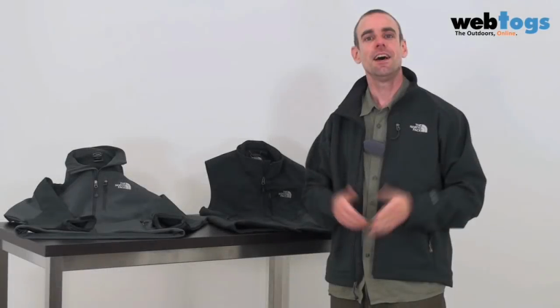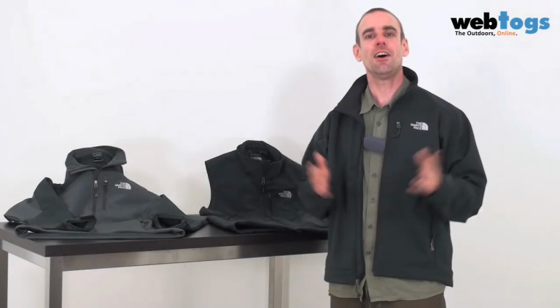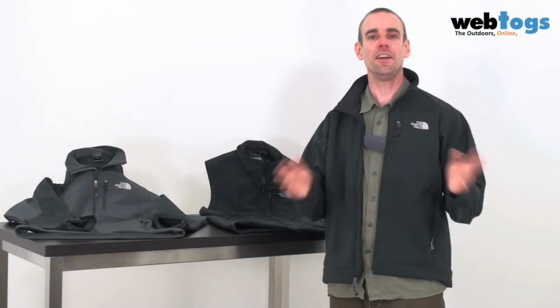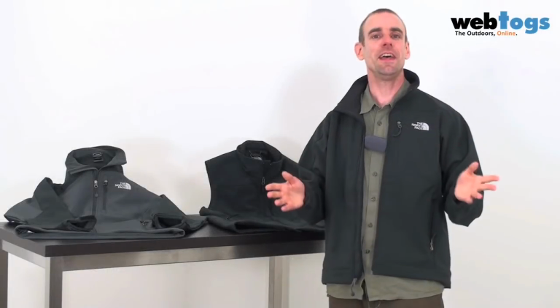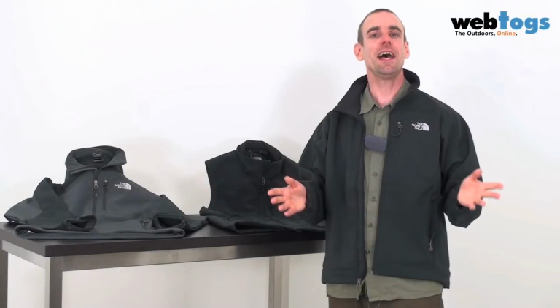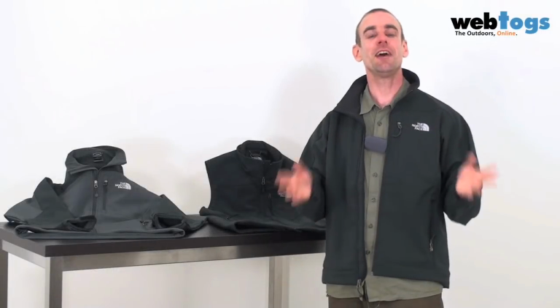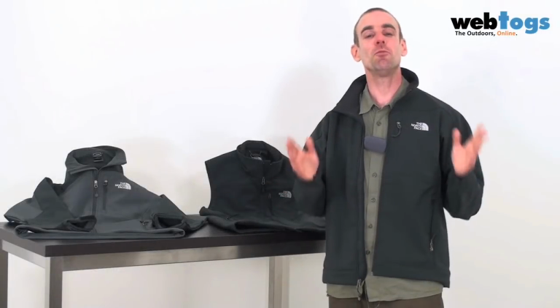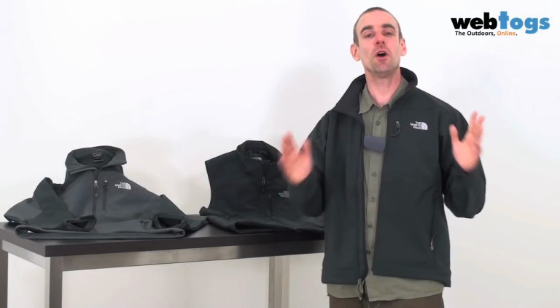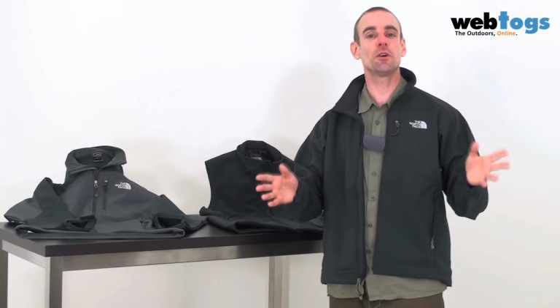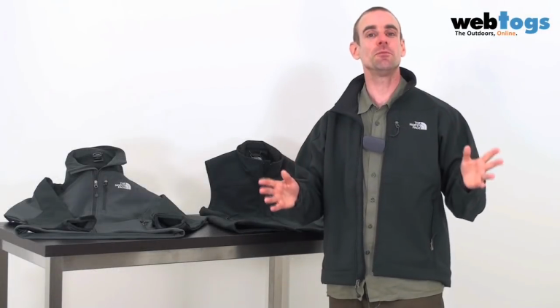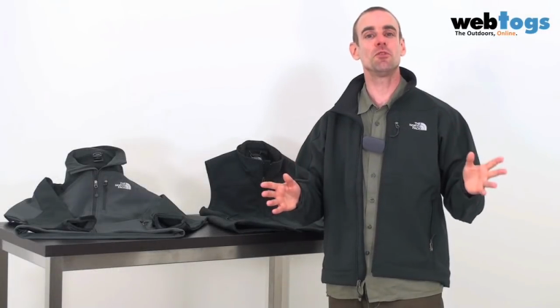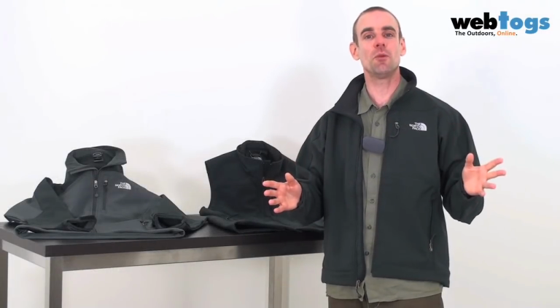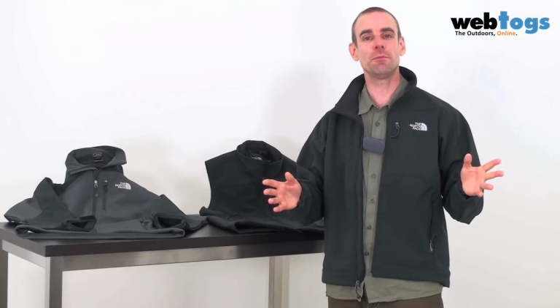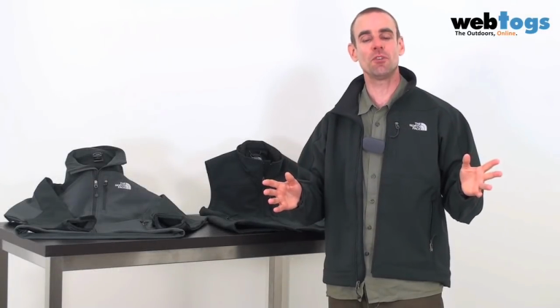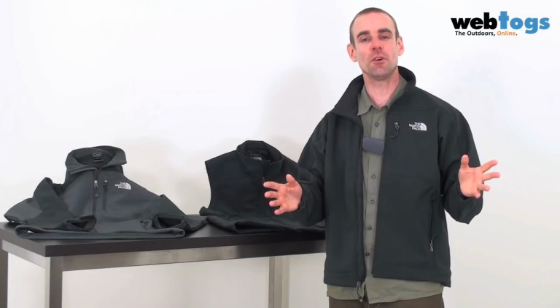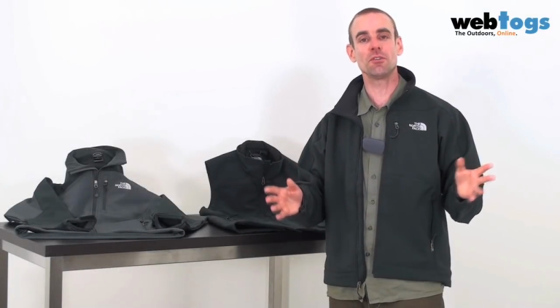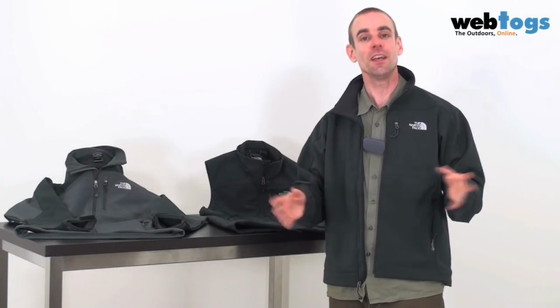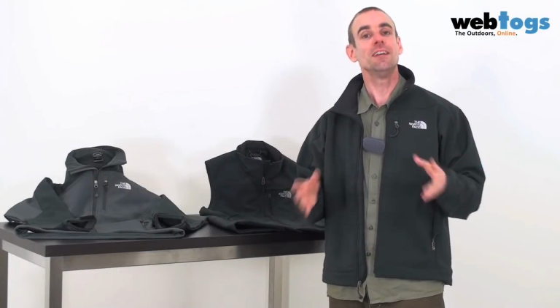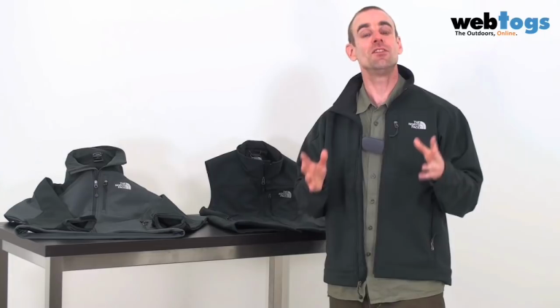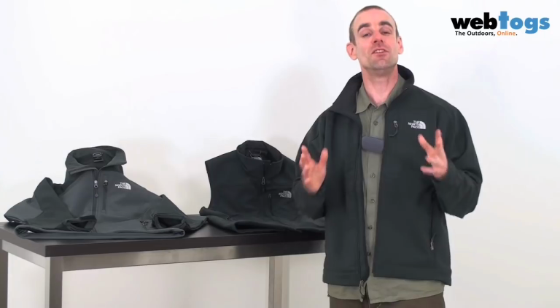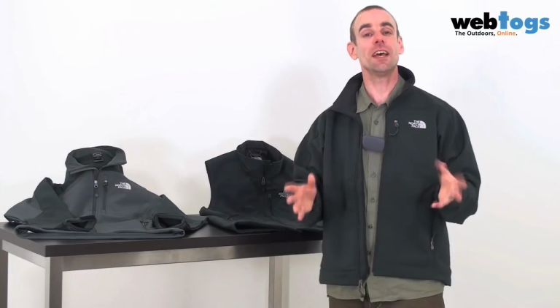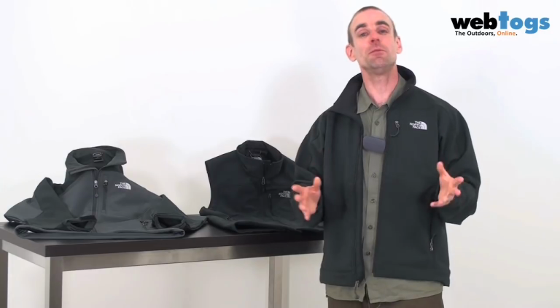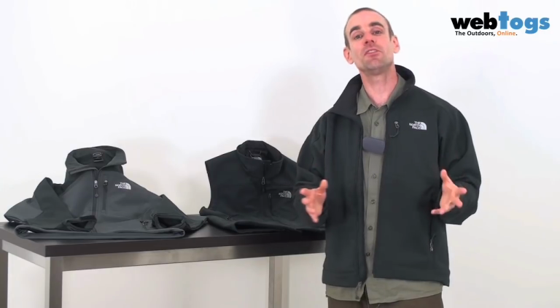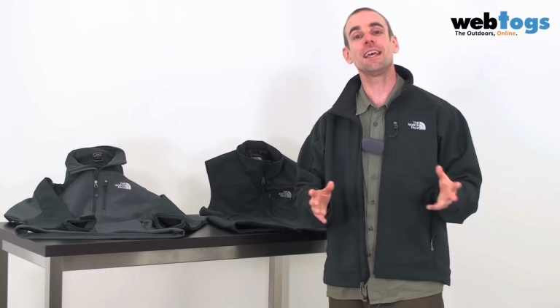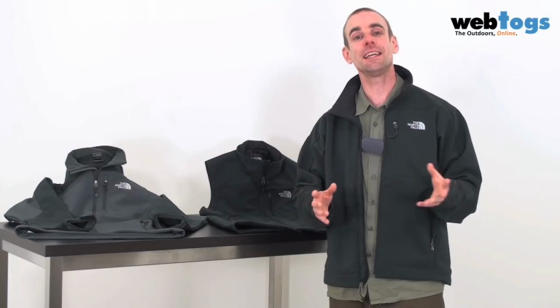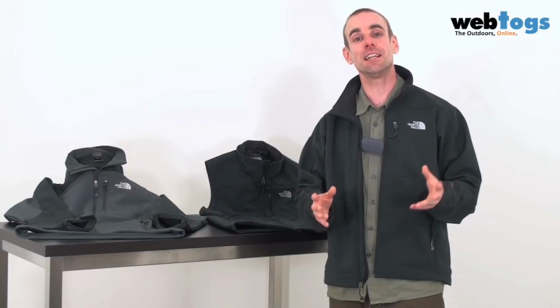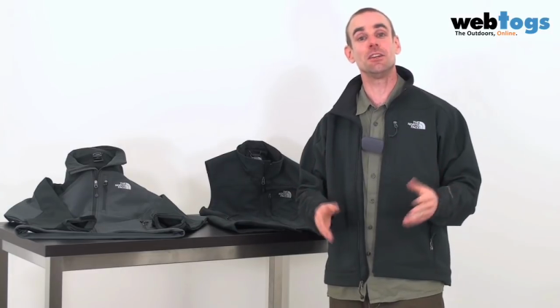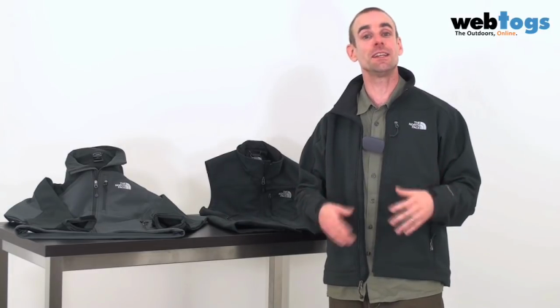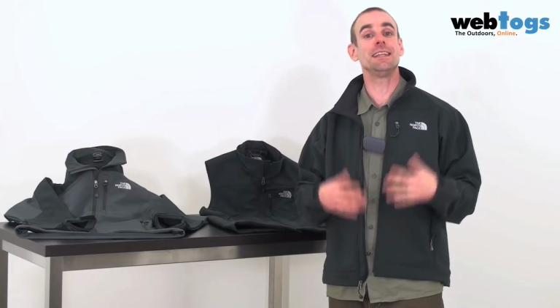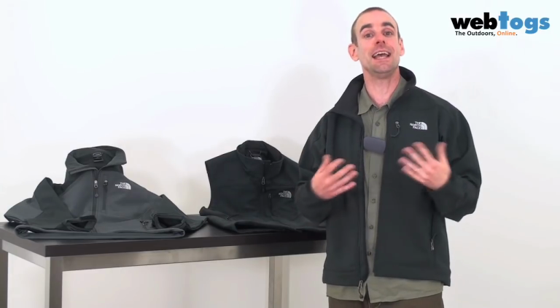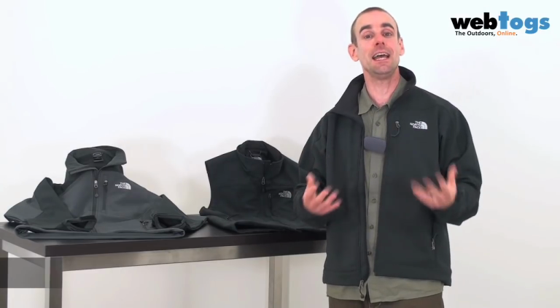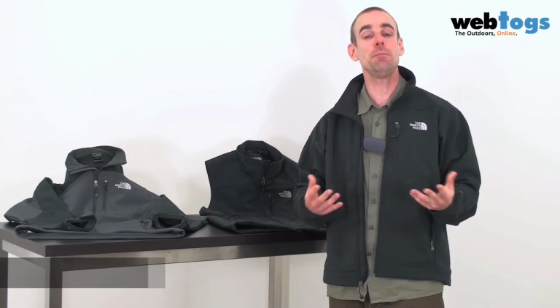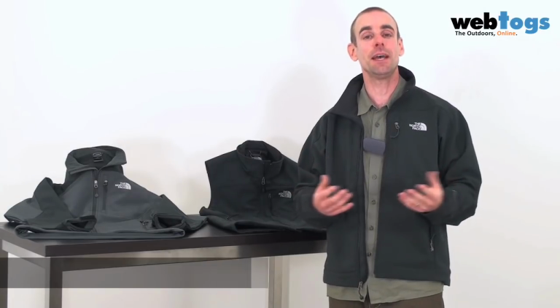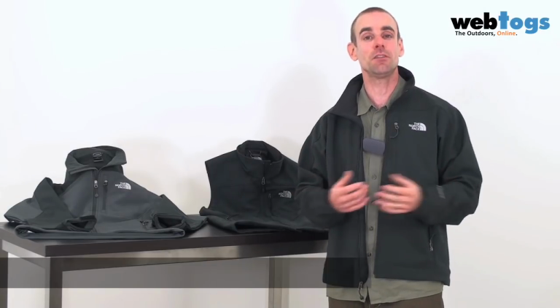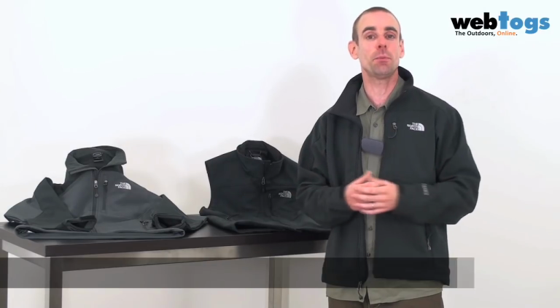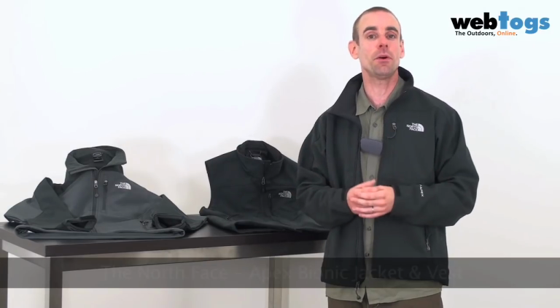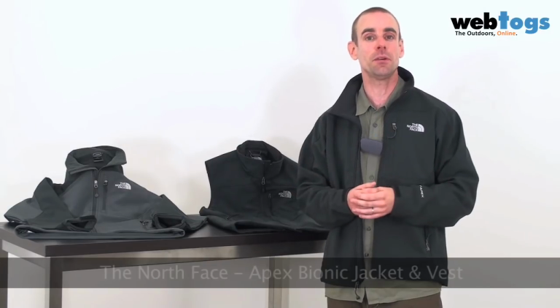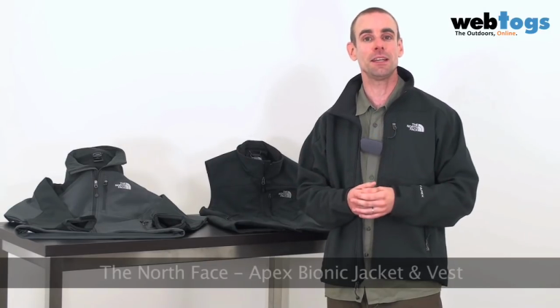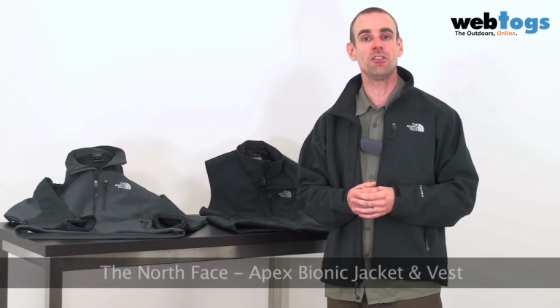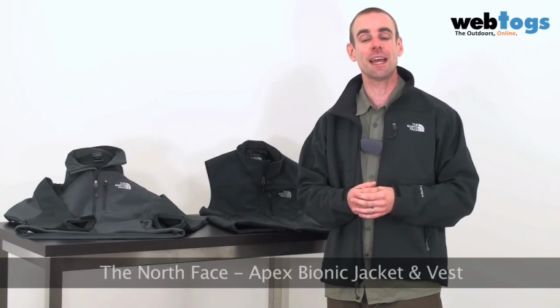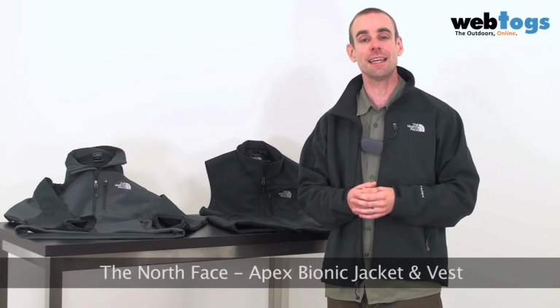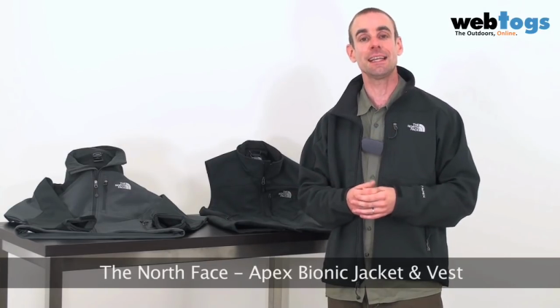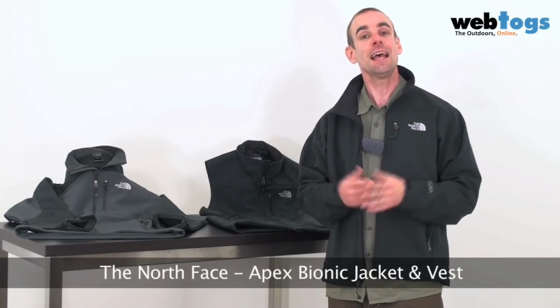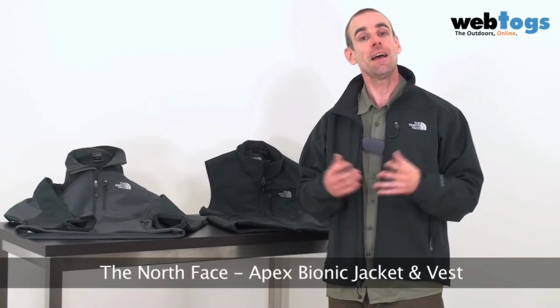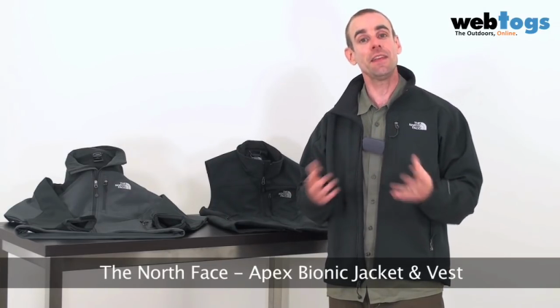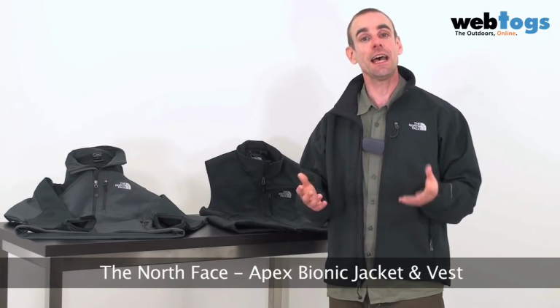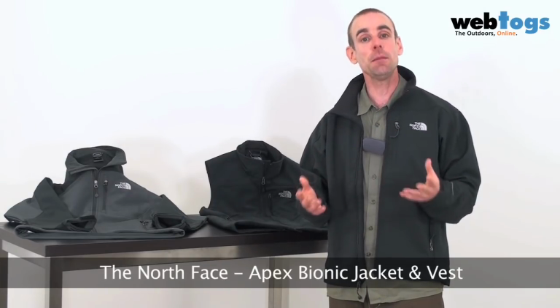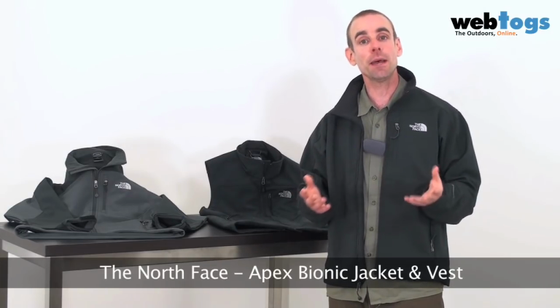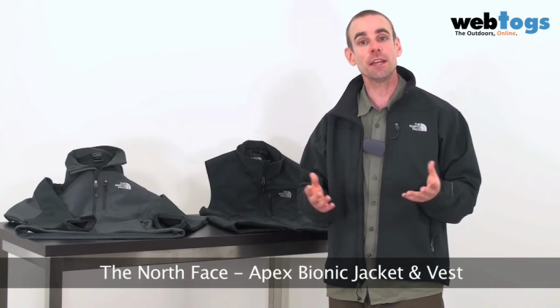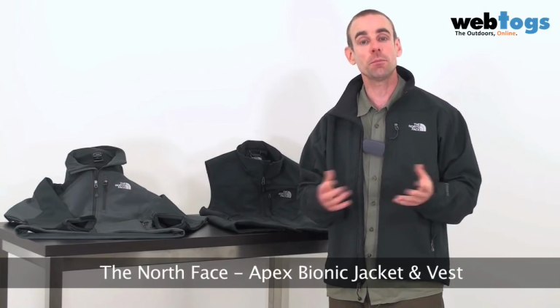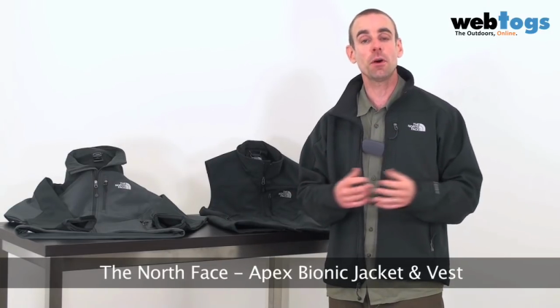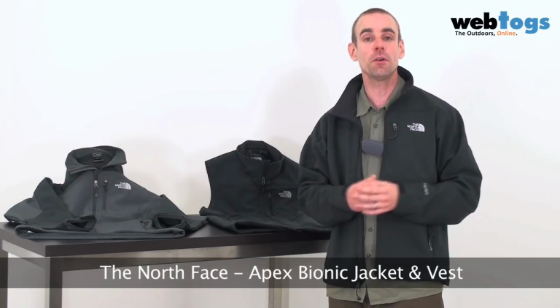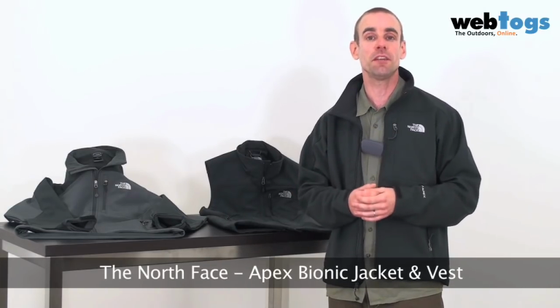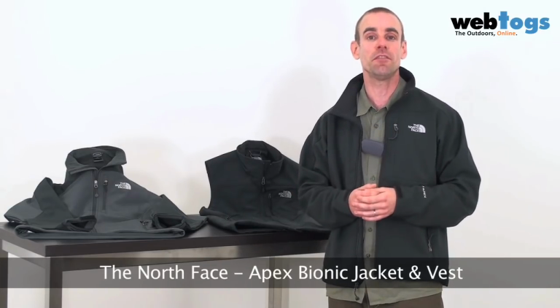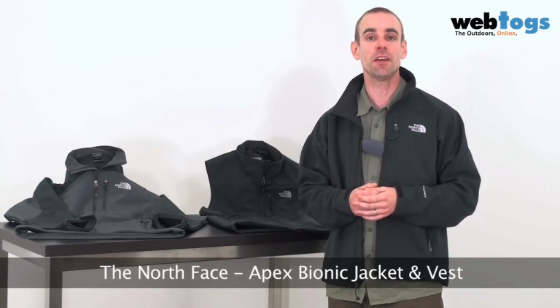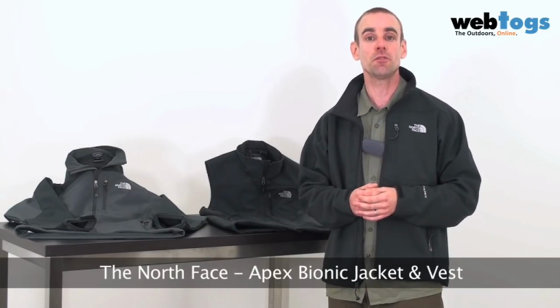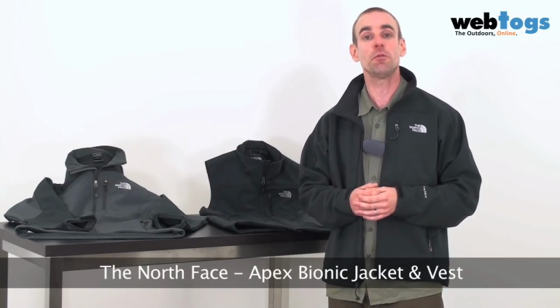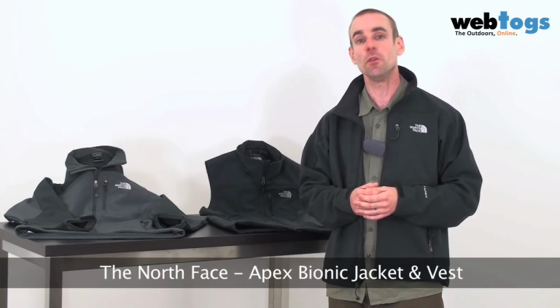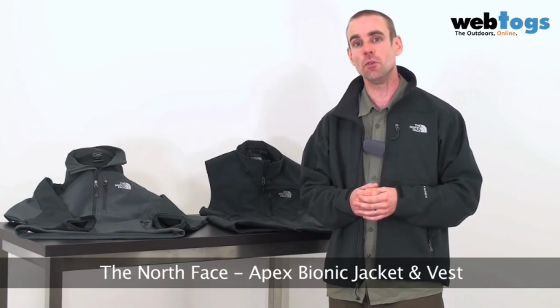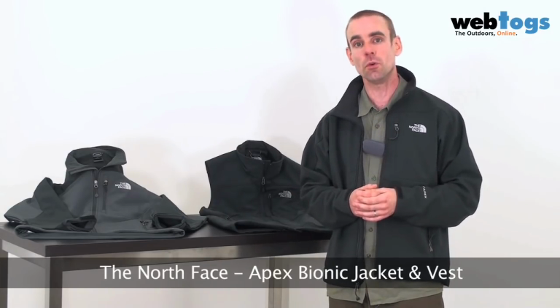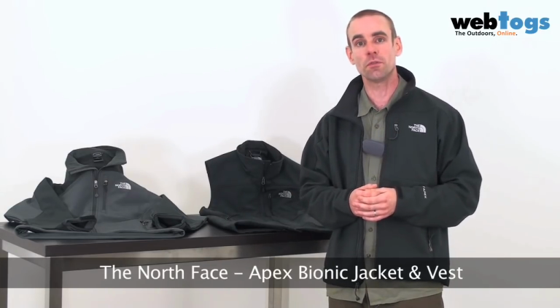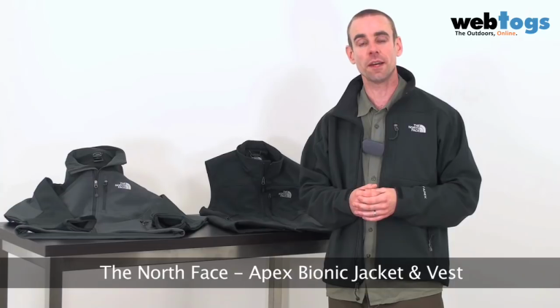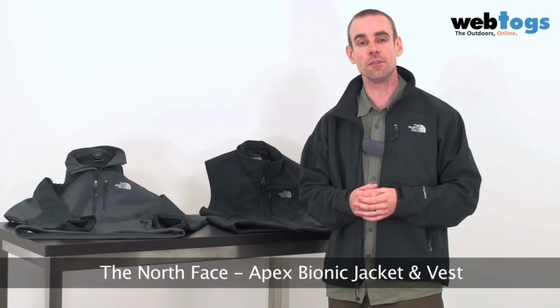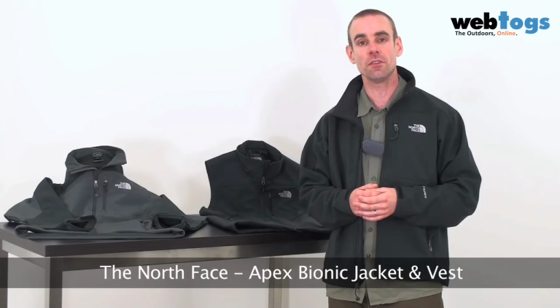Hi there and welcome to Web Togs. Today we're taking a look at the Apex Bionic Jacket and the Apex Bionic Vest from The North Face.